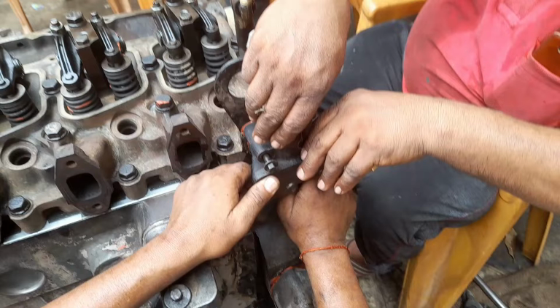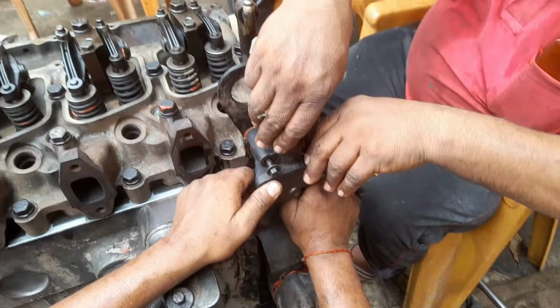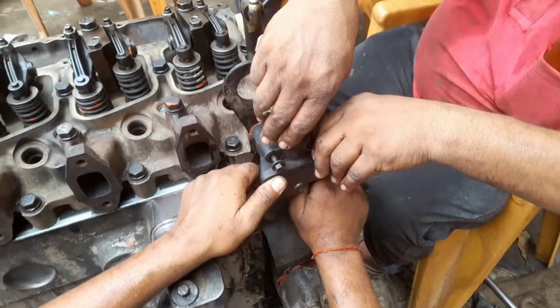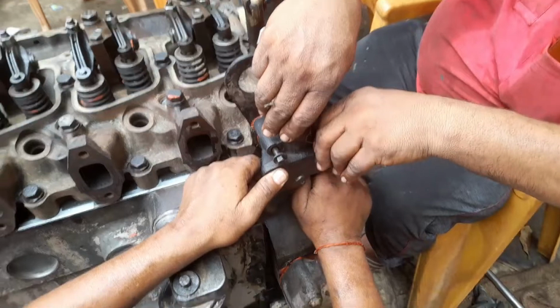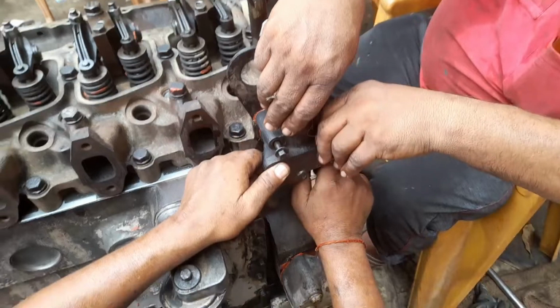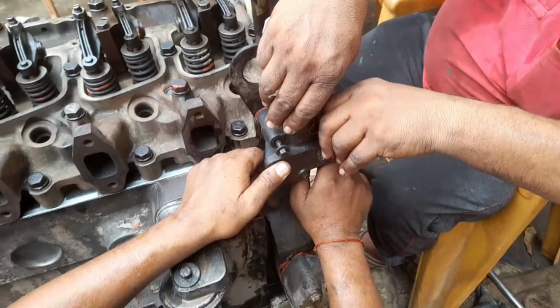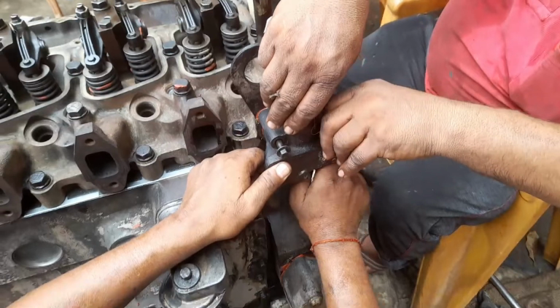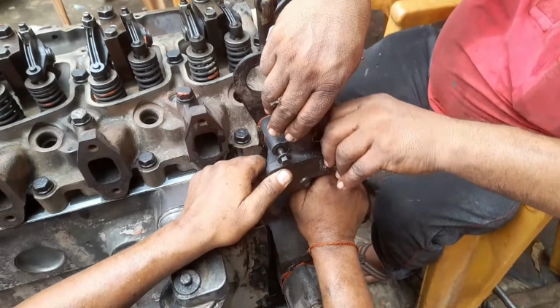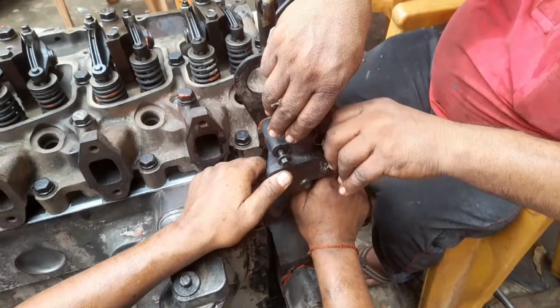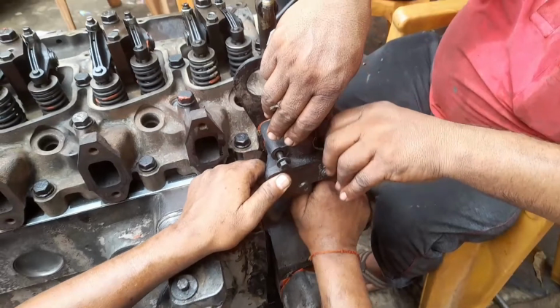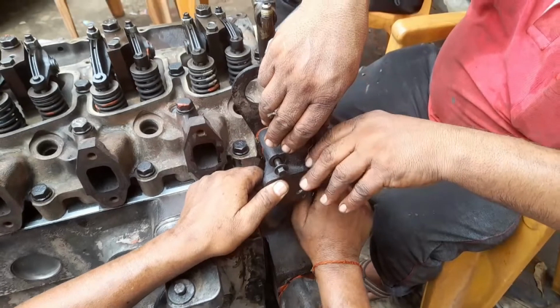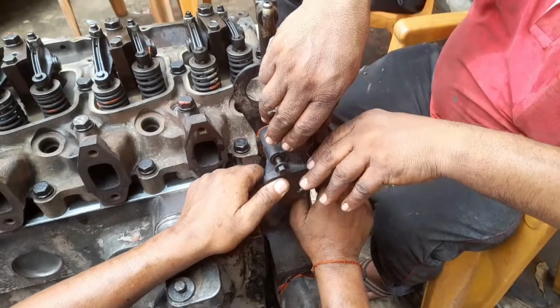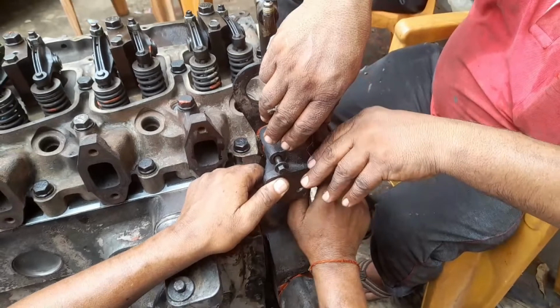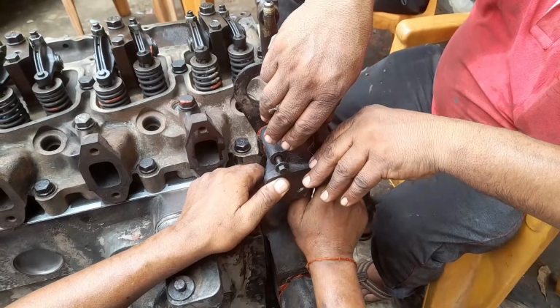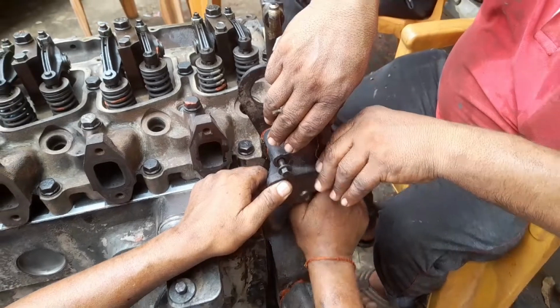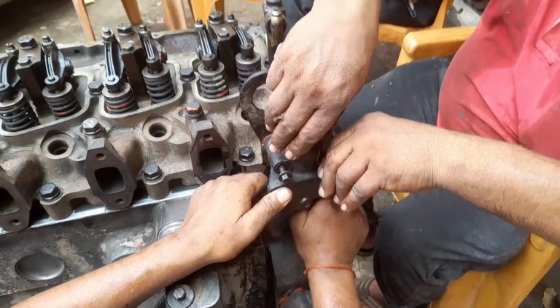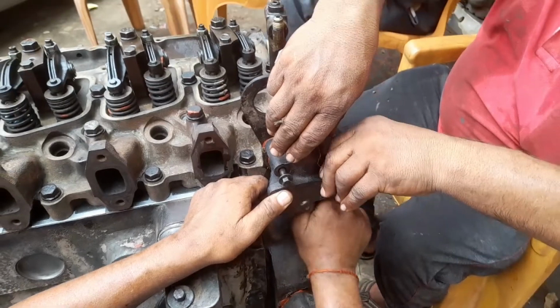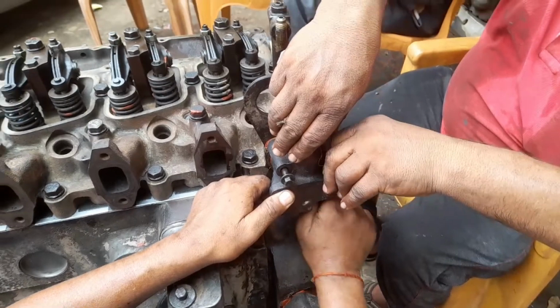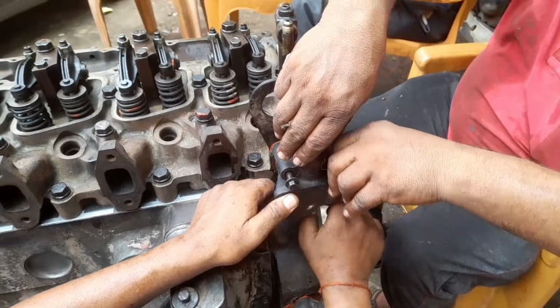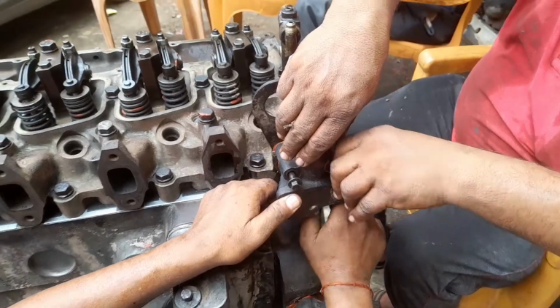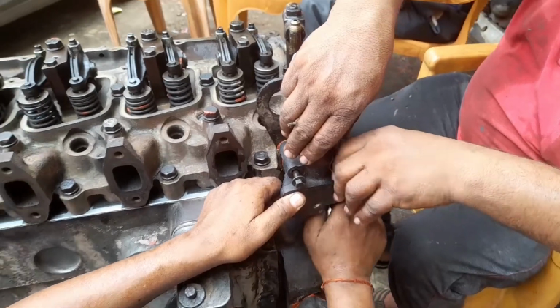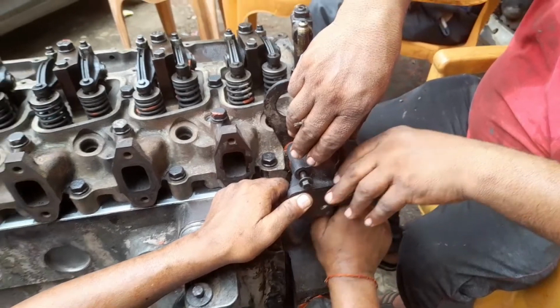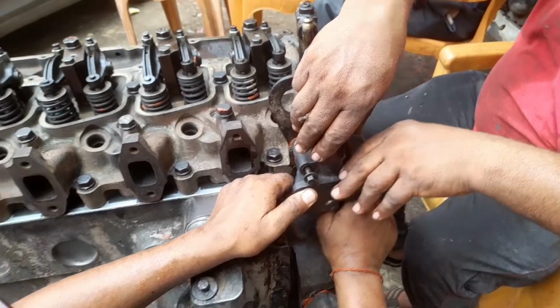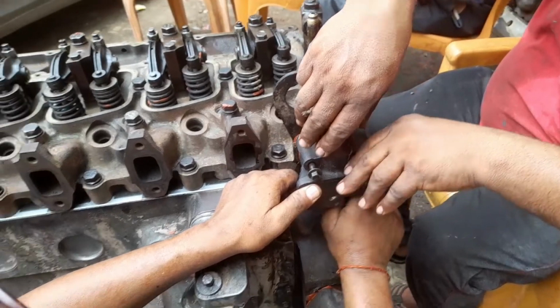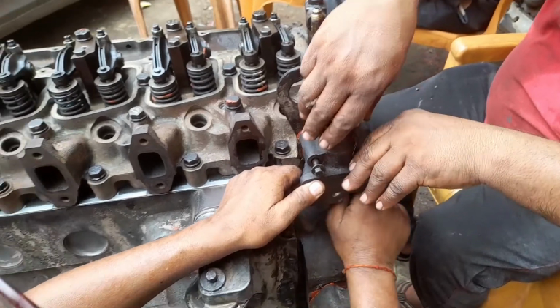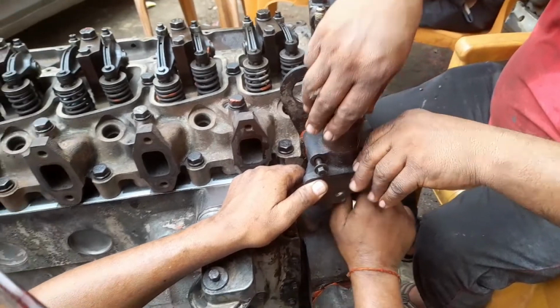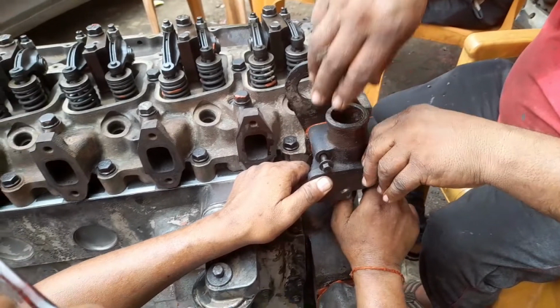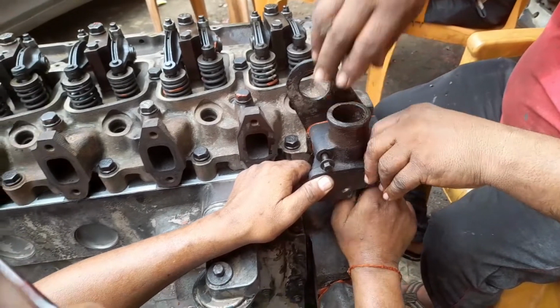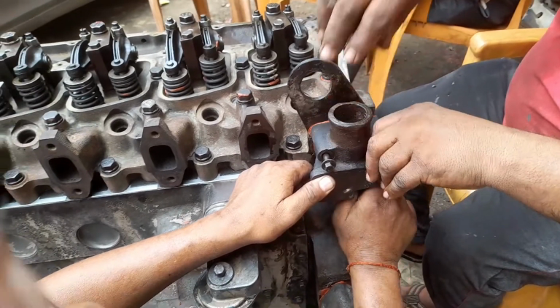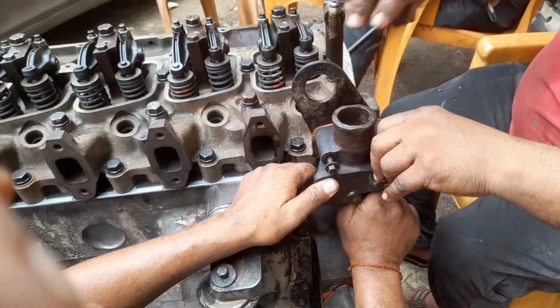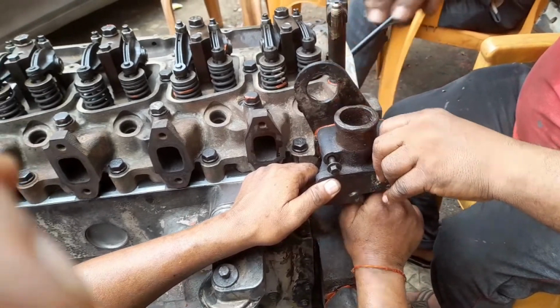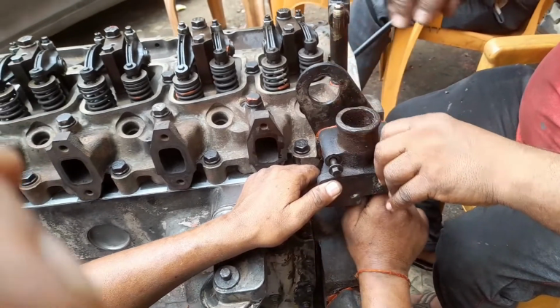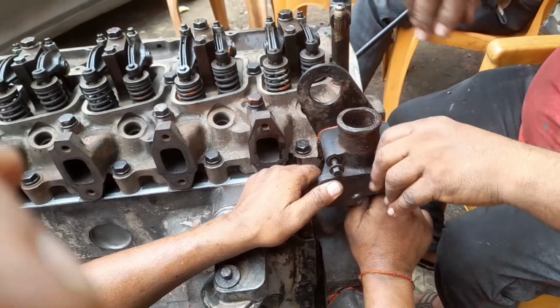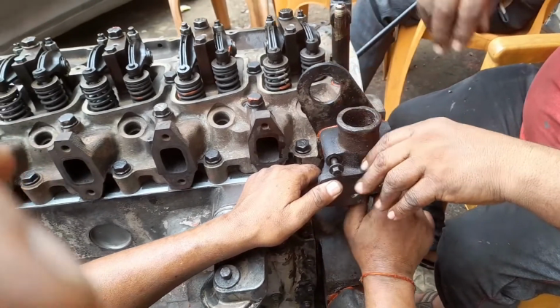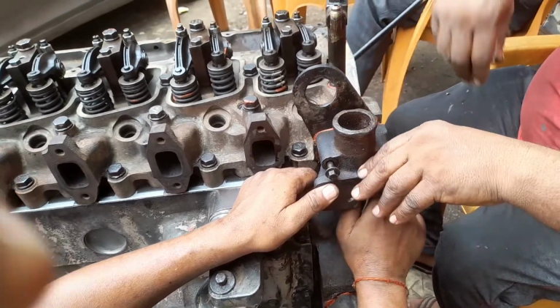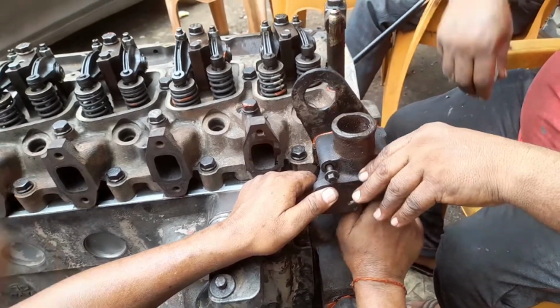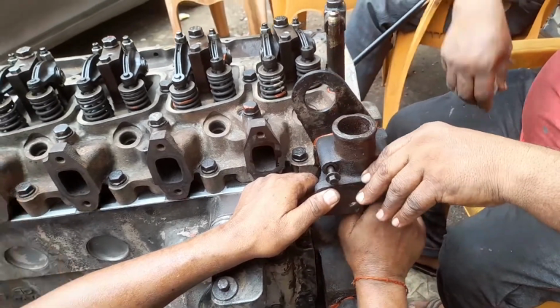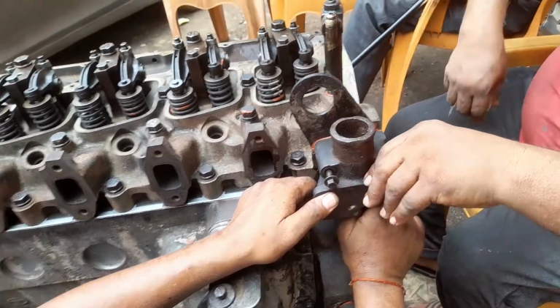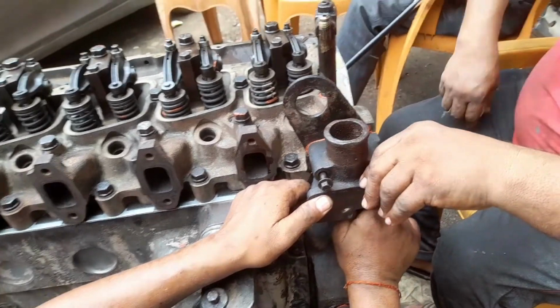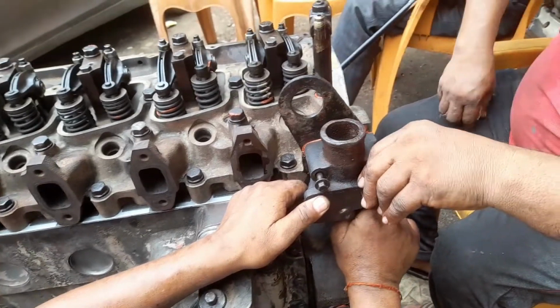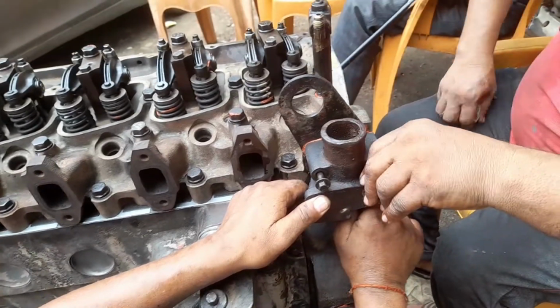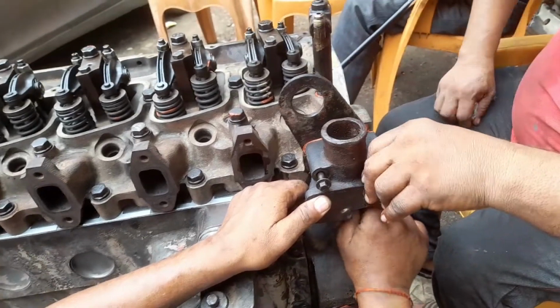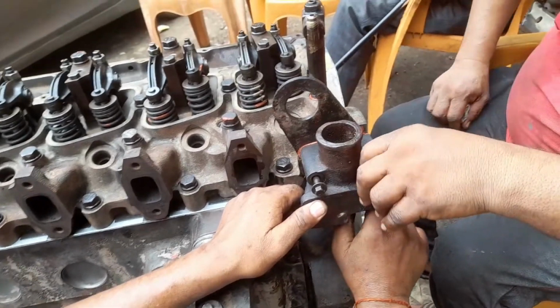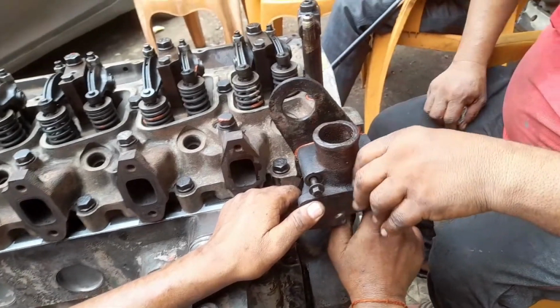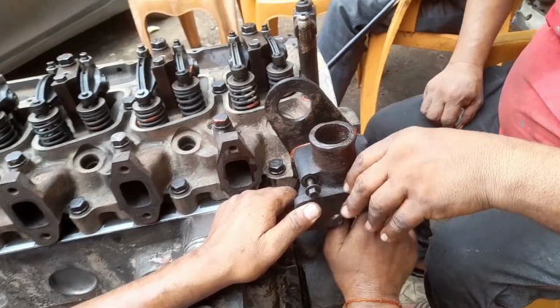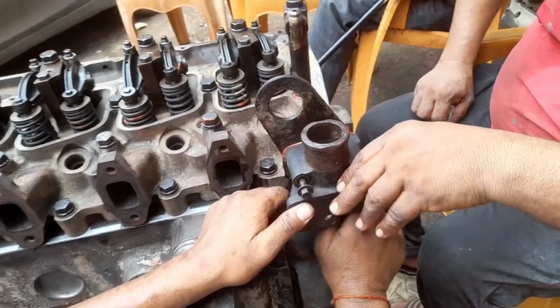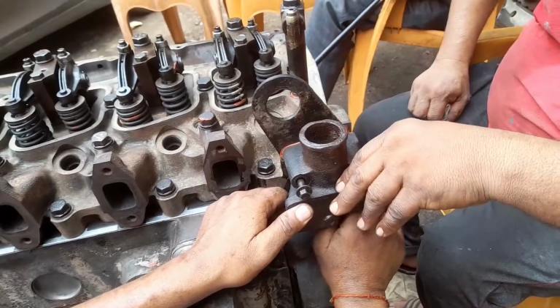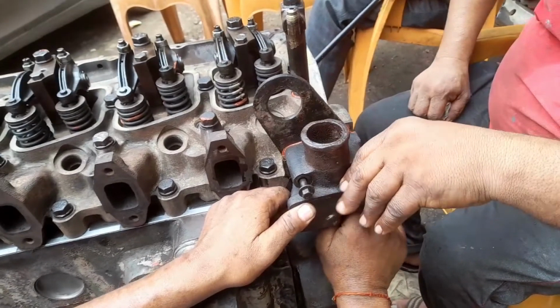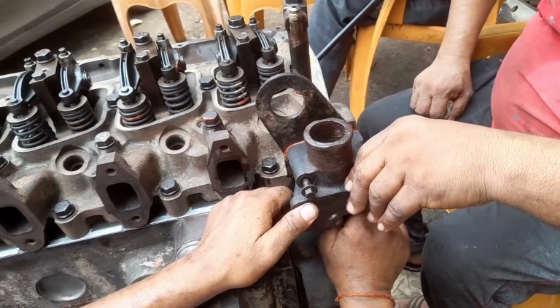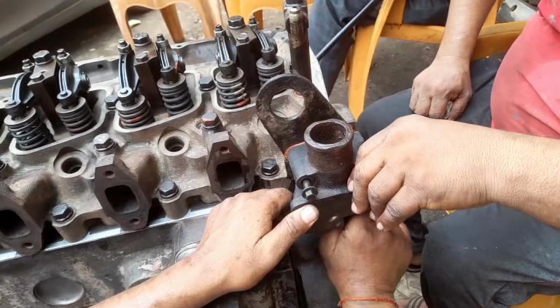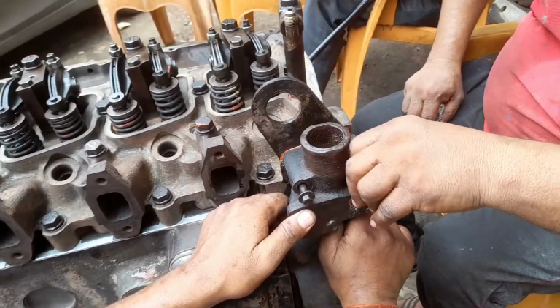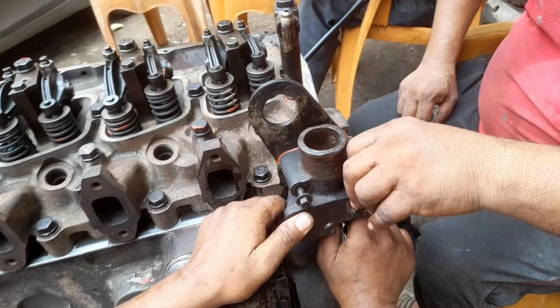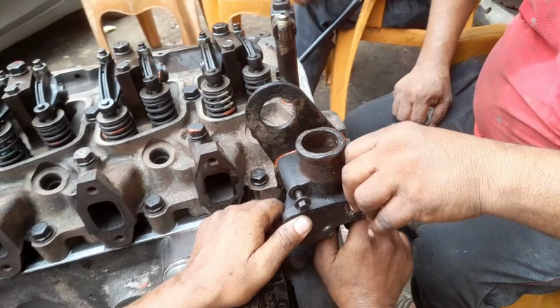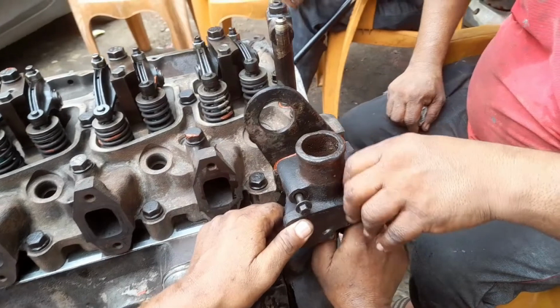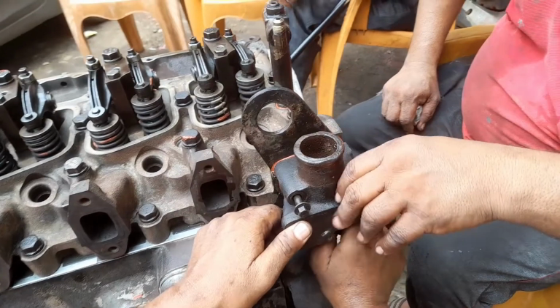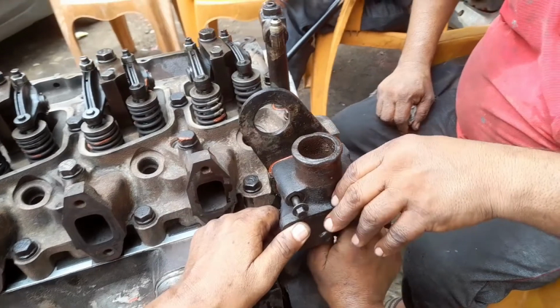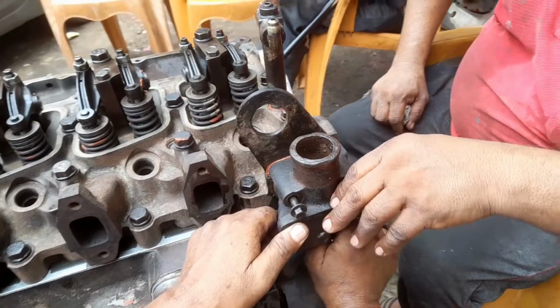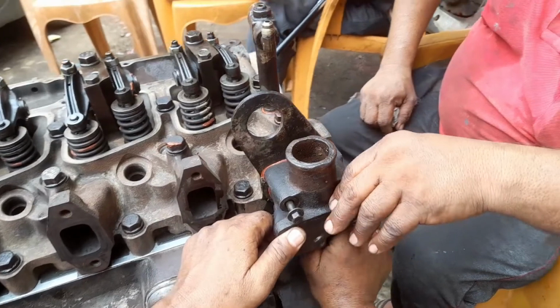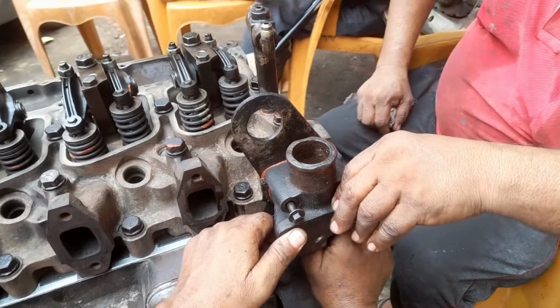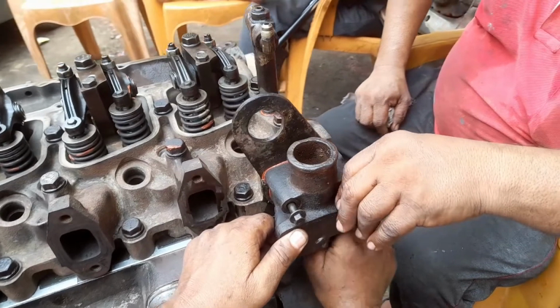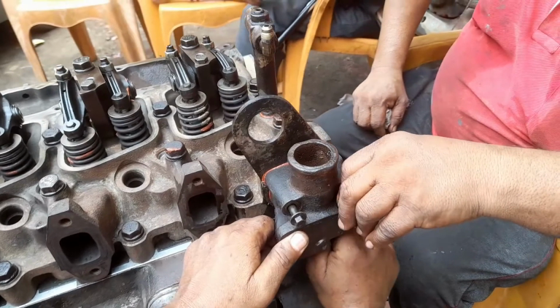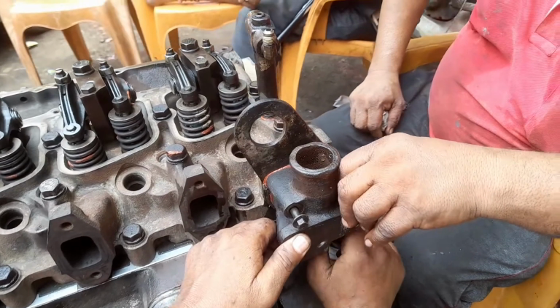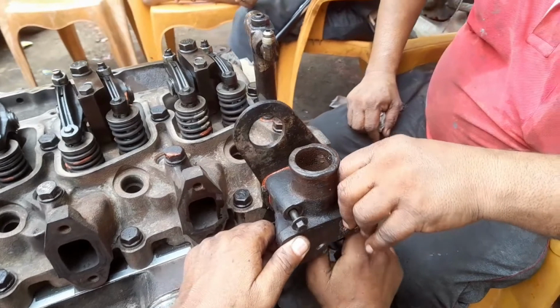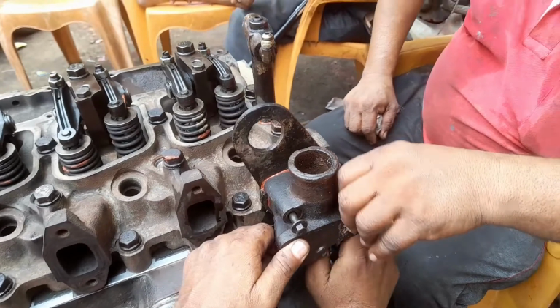Hi friends, today I show you how to fit the thermostat housing along with the thermostat.